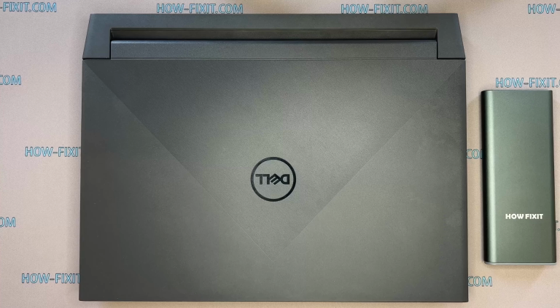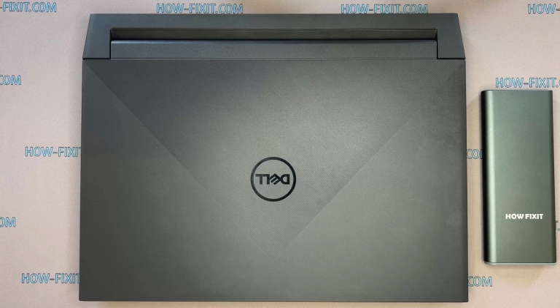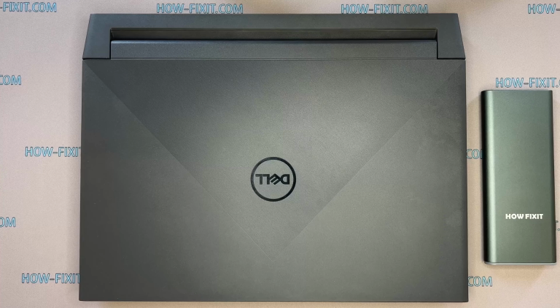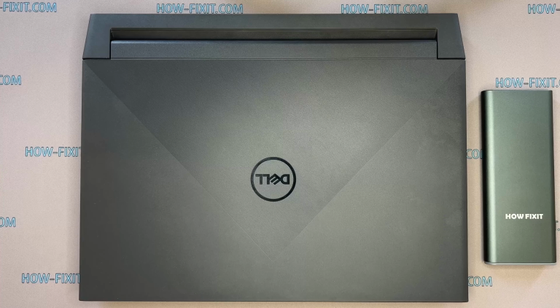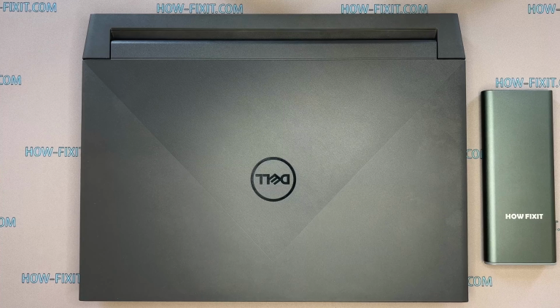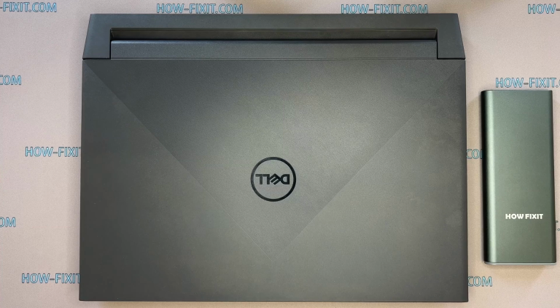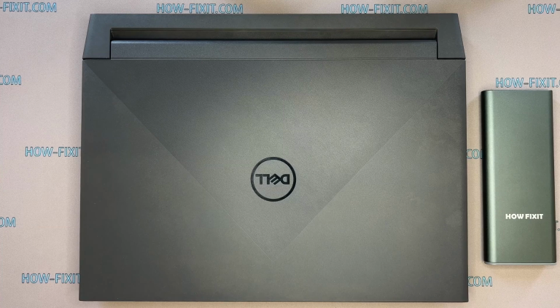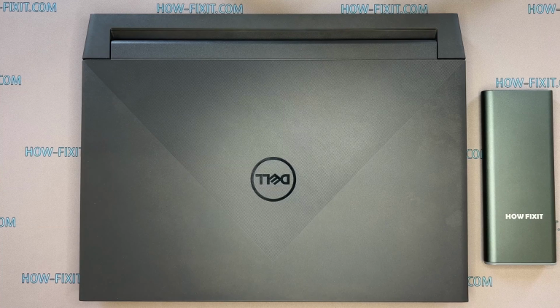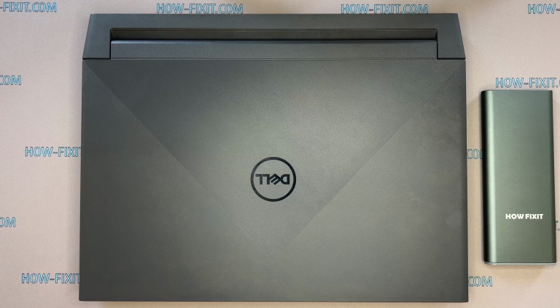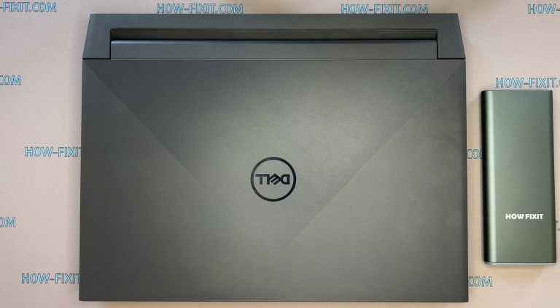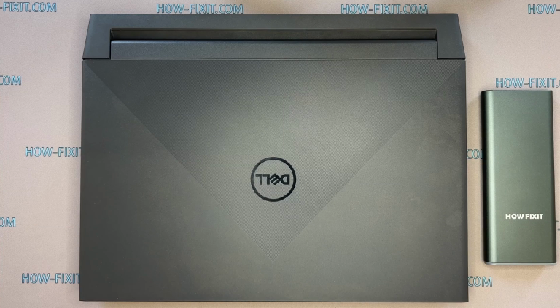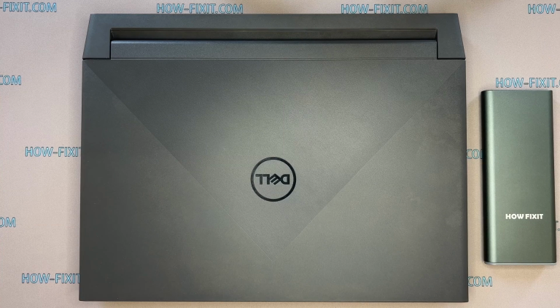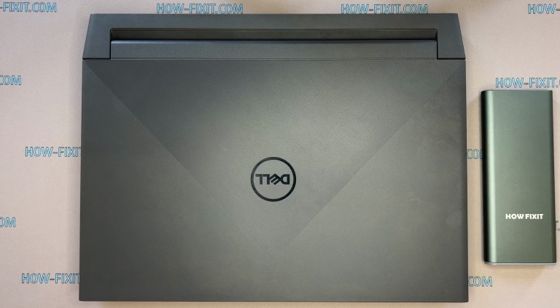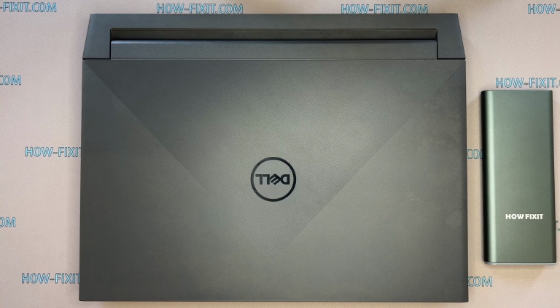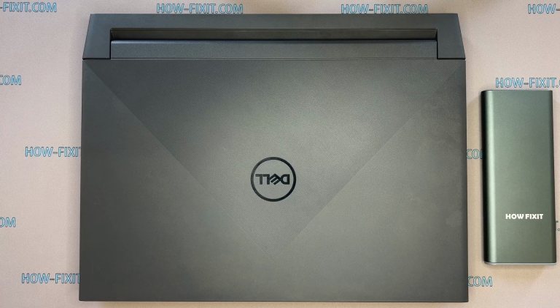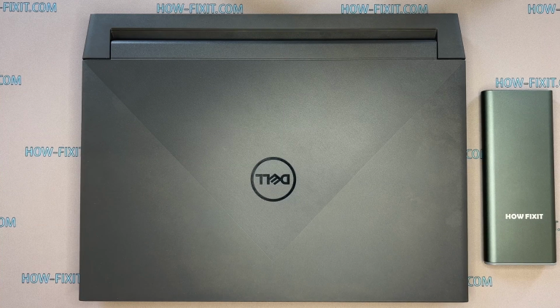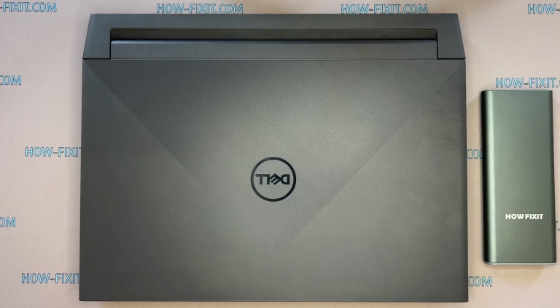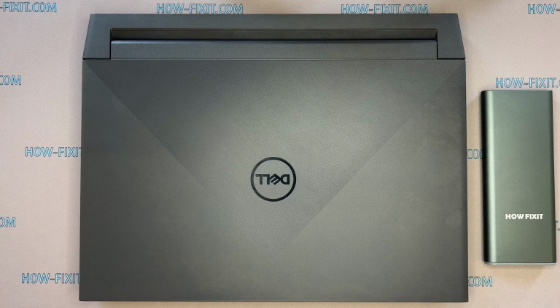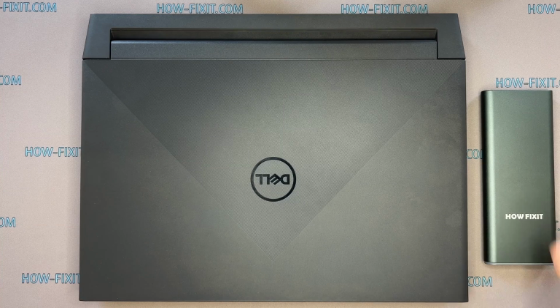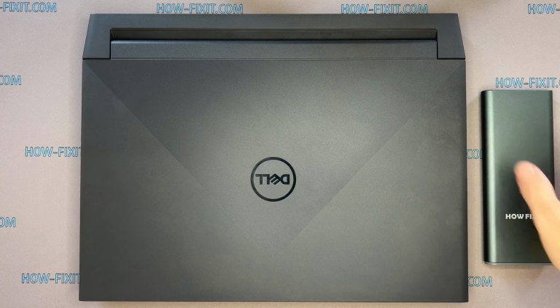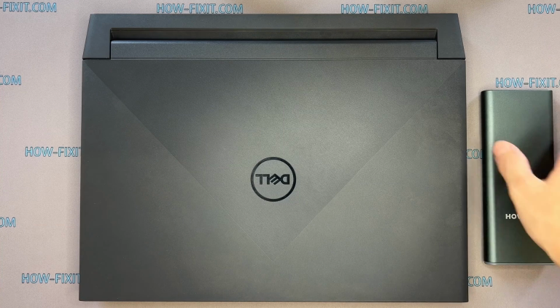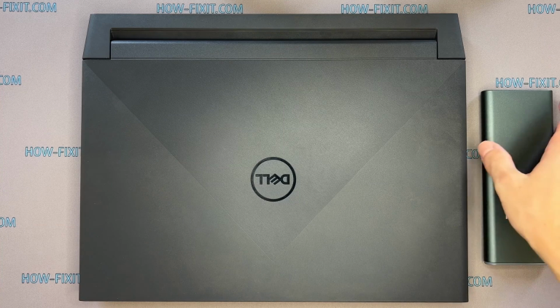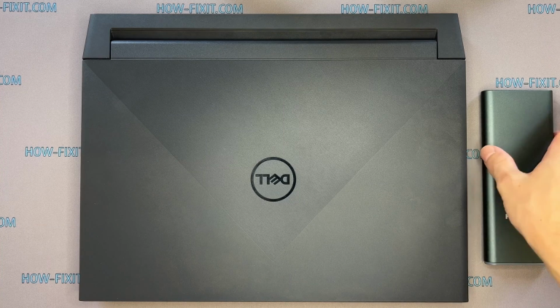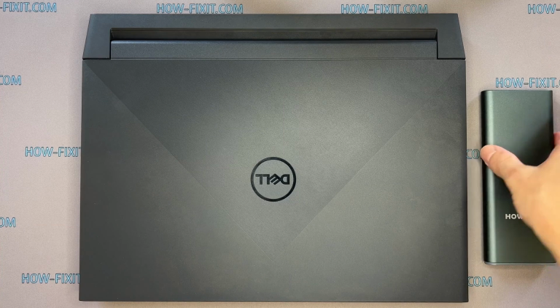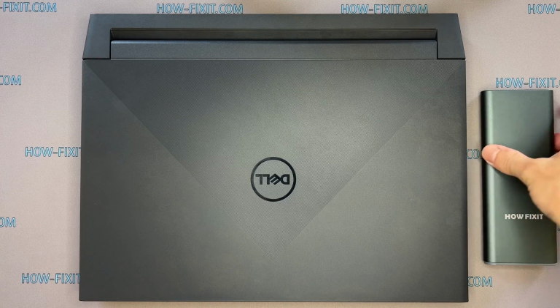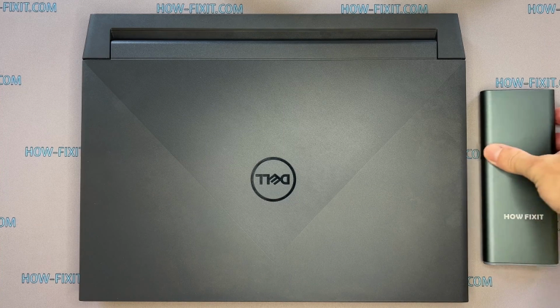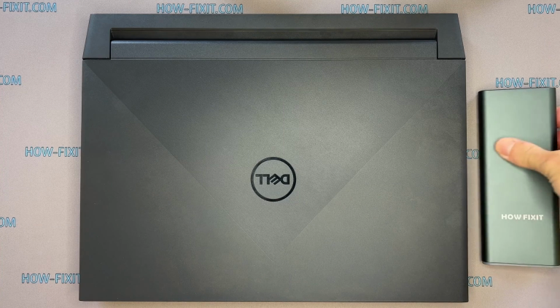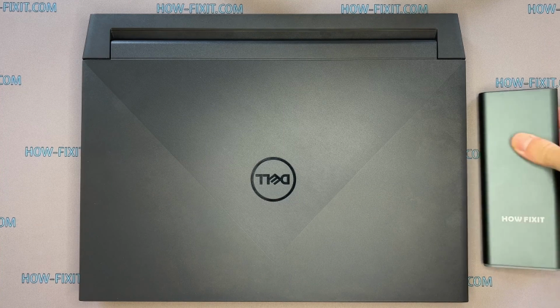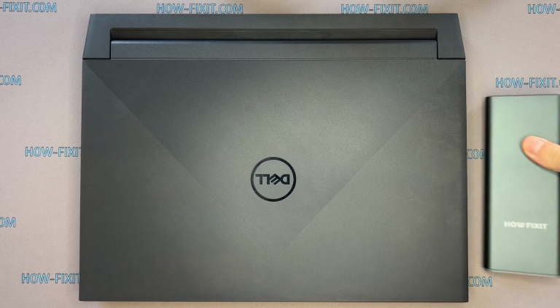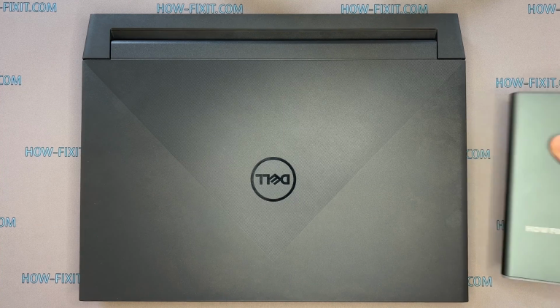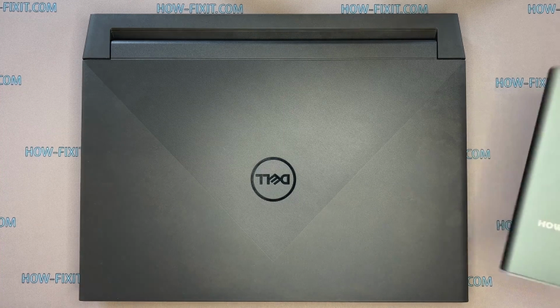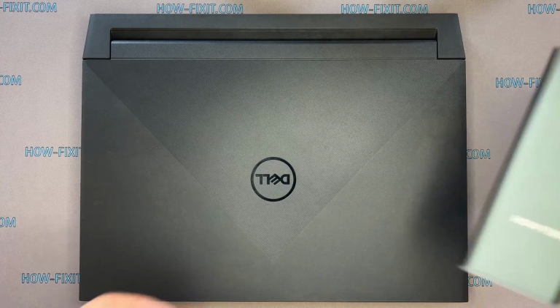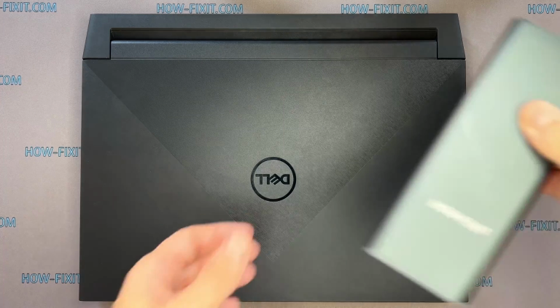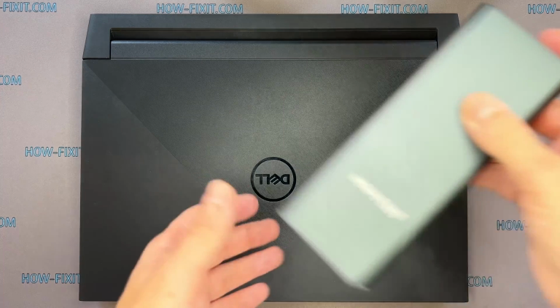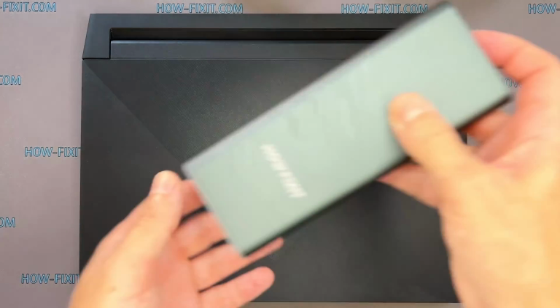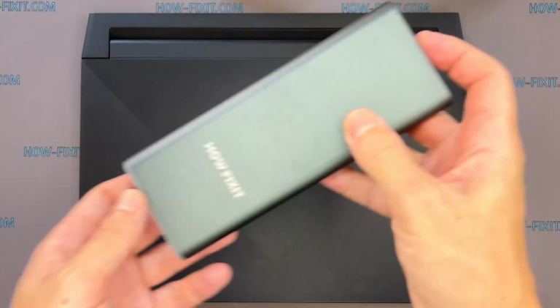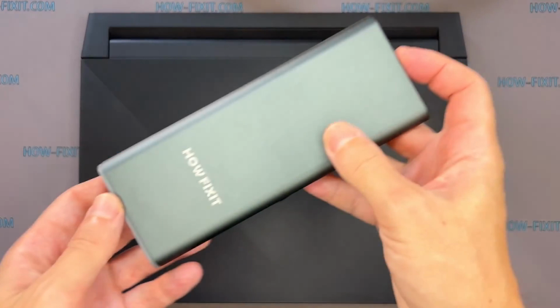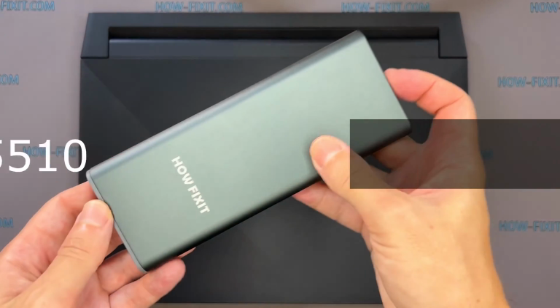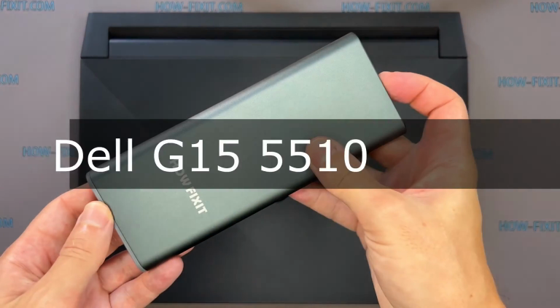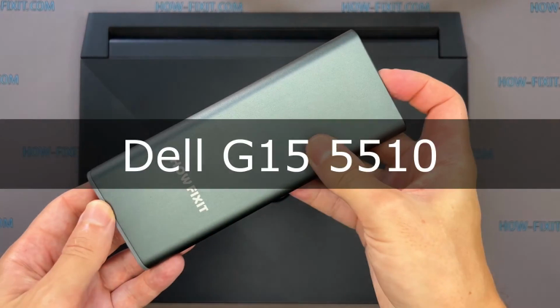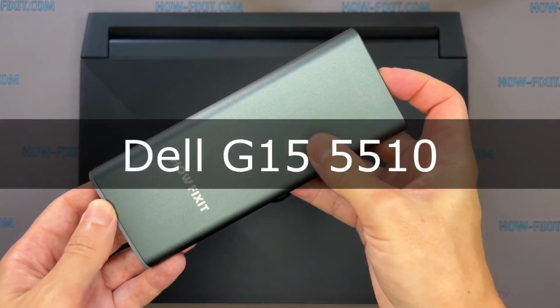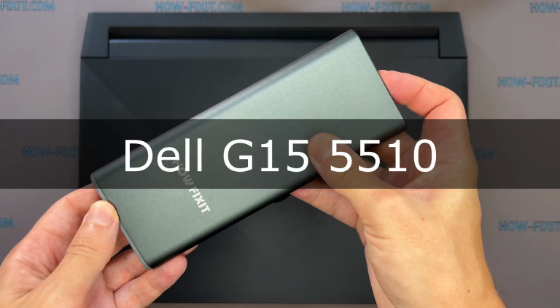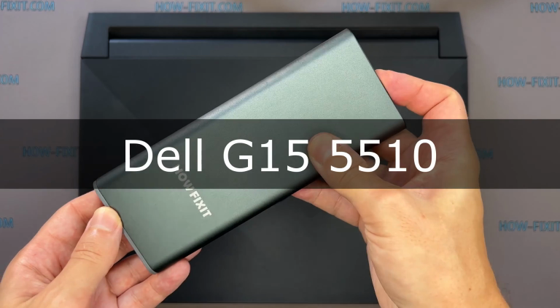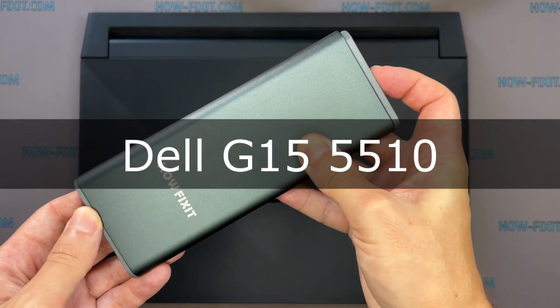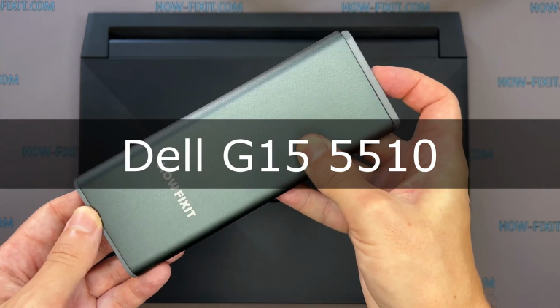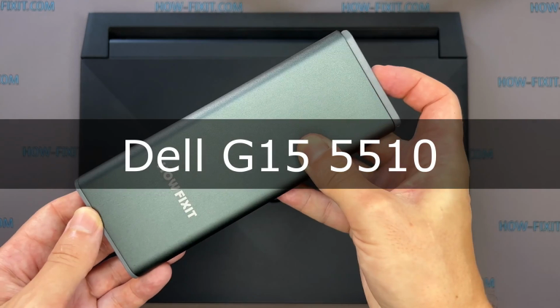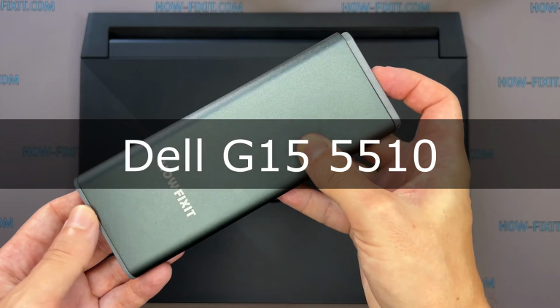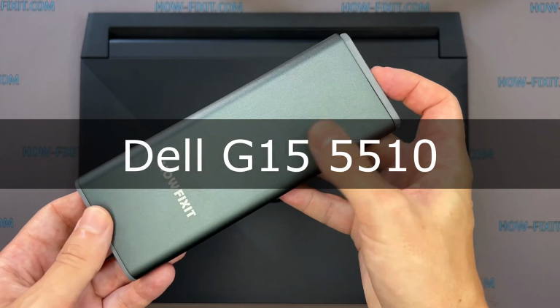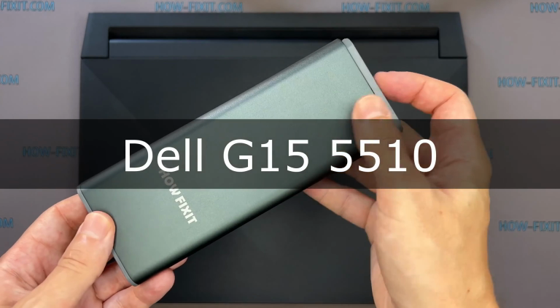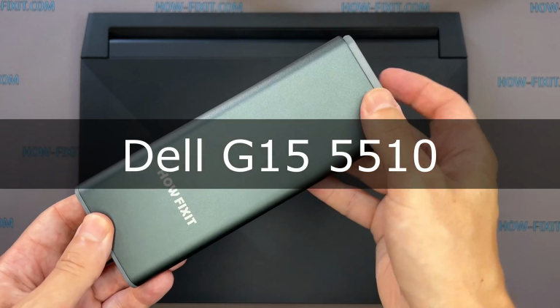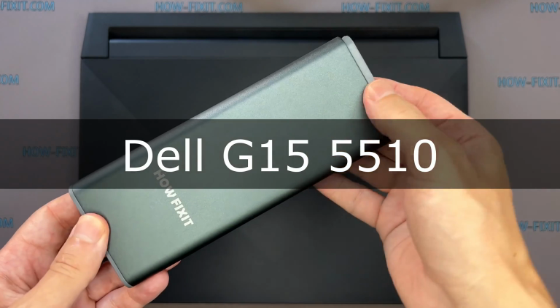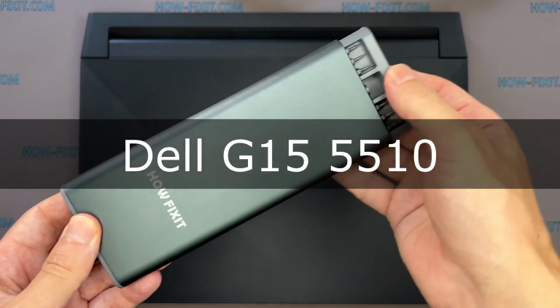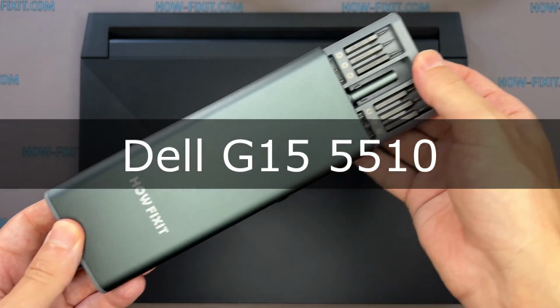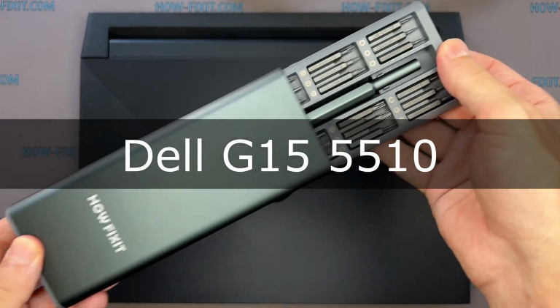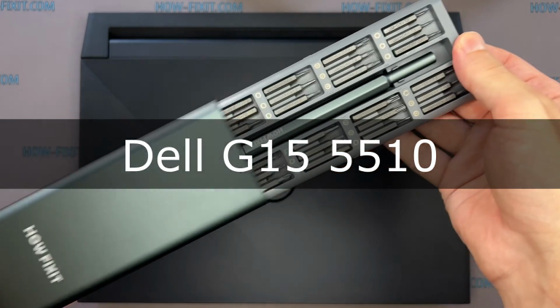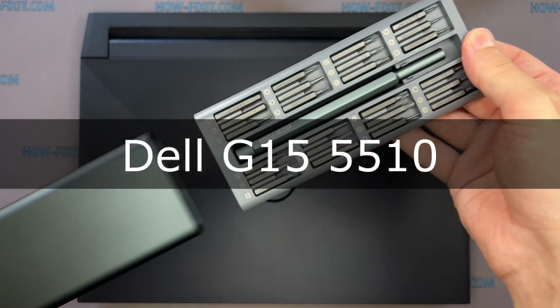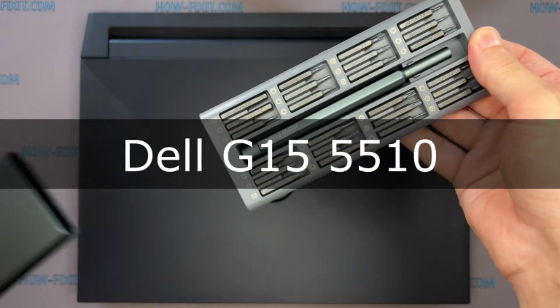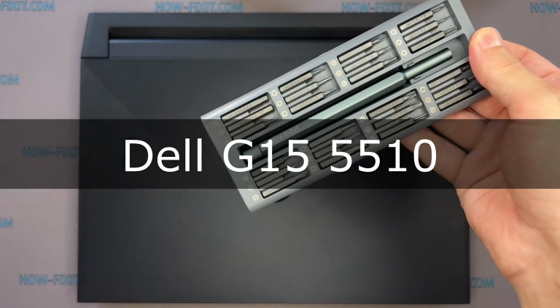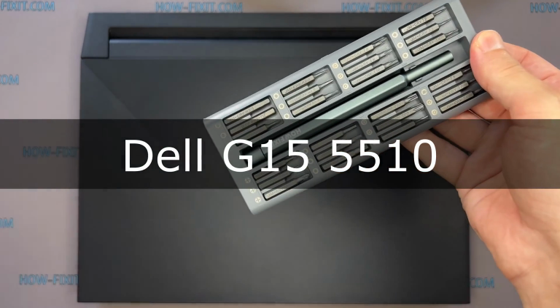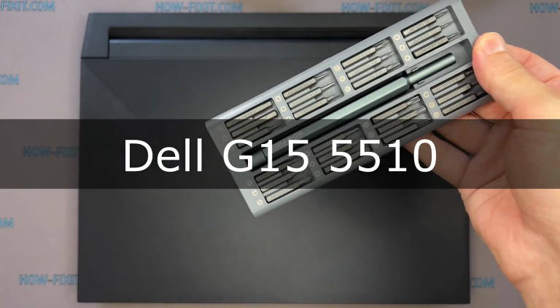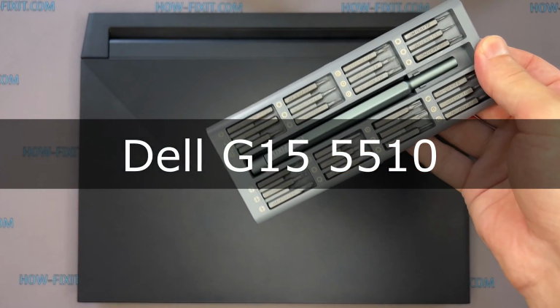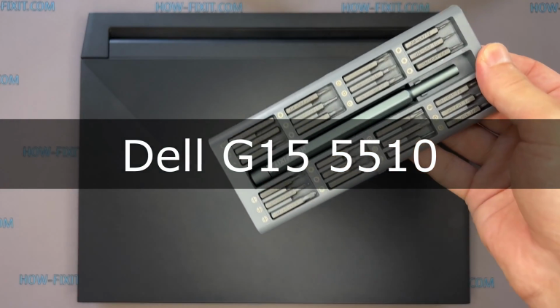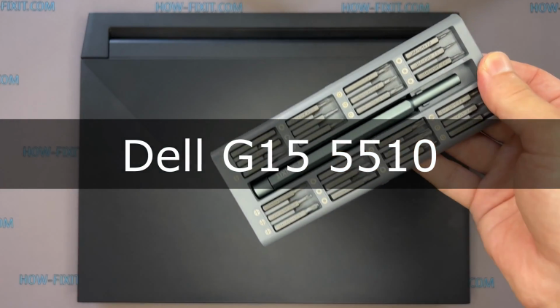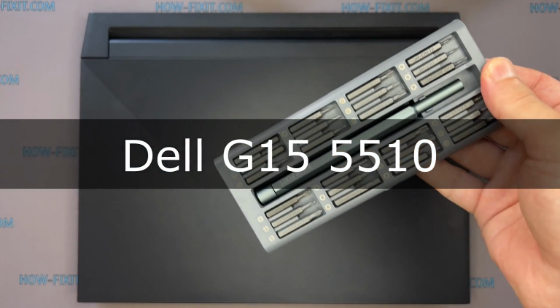Hi everyone, welcome to HowFixit. In this video guide, I'm going to show you how to disassemble the laptop, clean it from dust, and replace thermal paste.